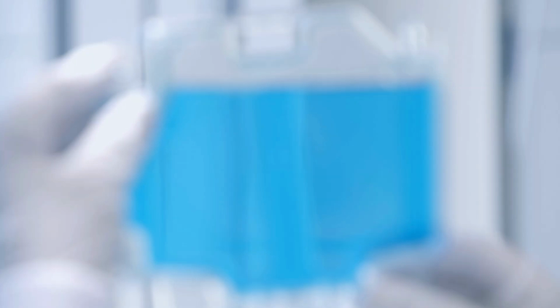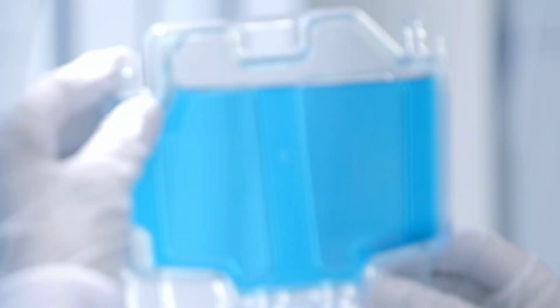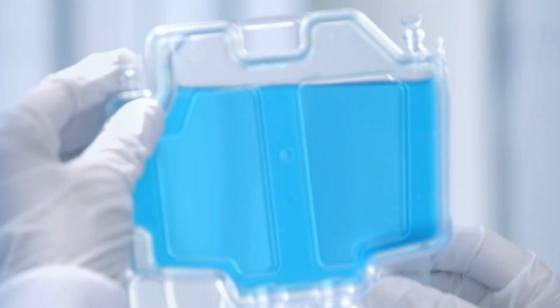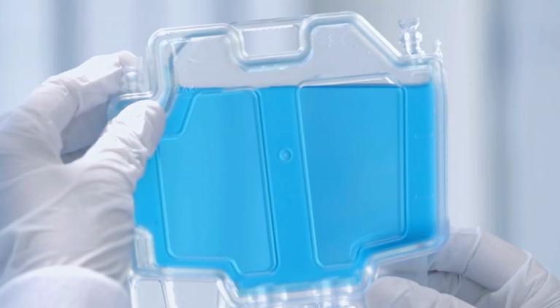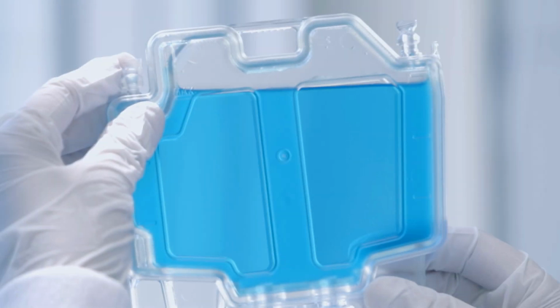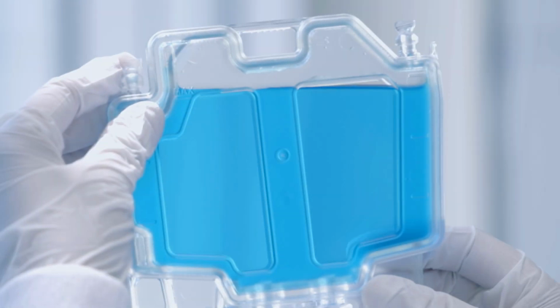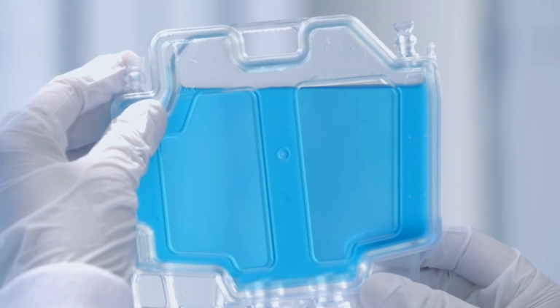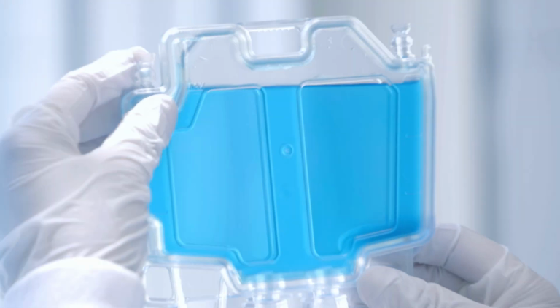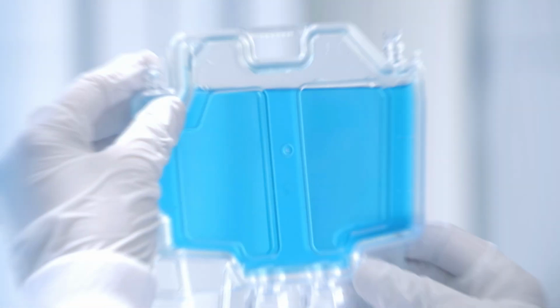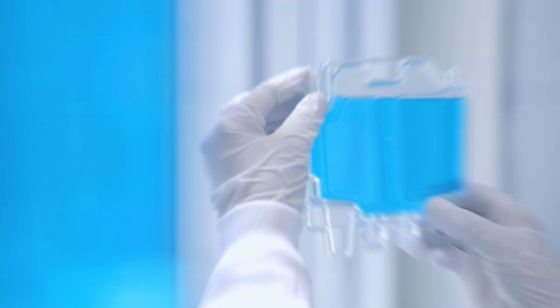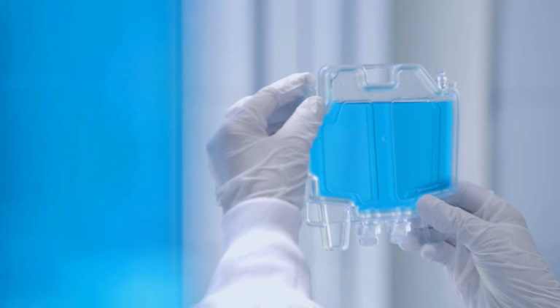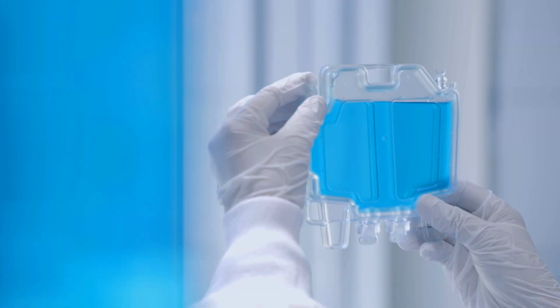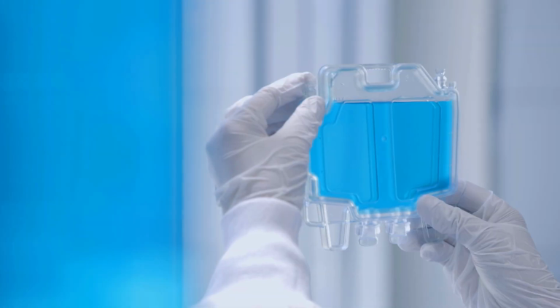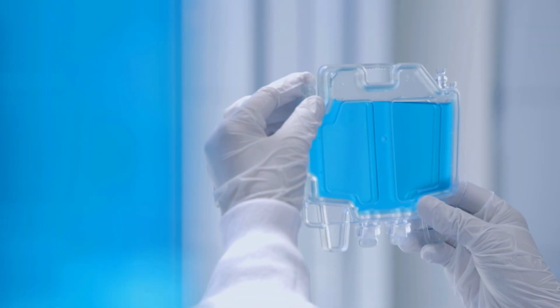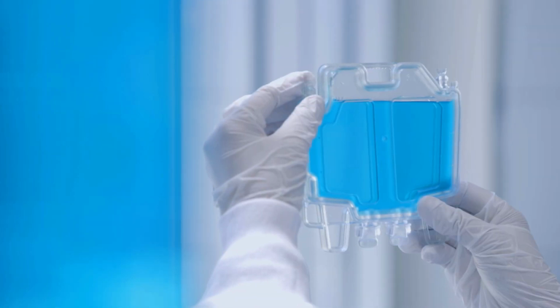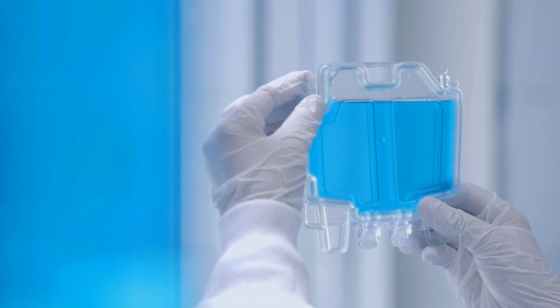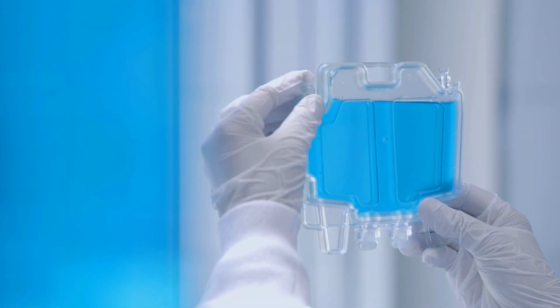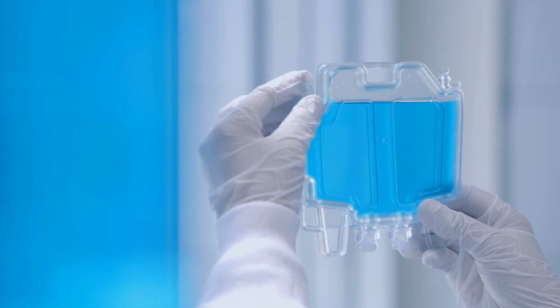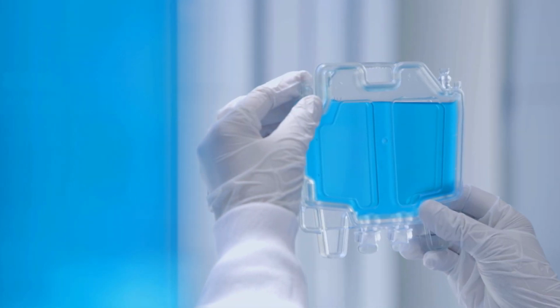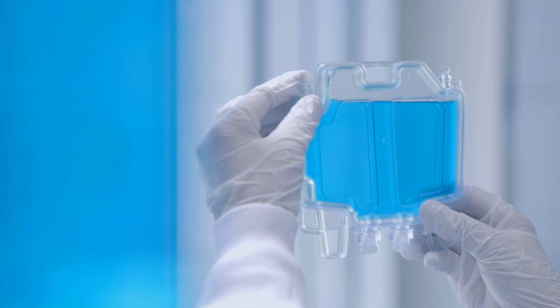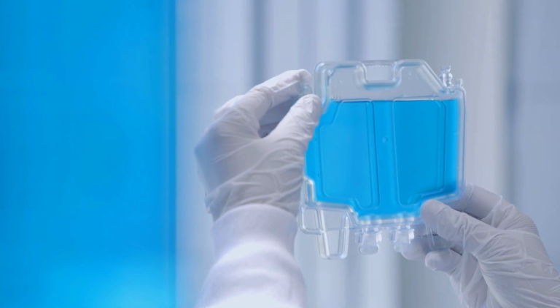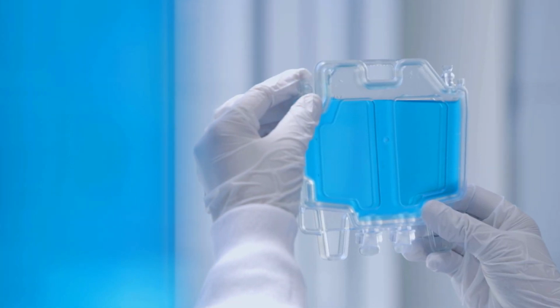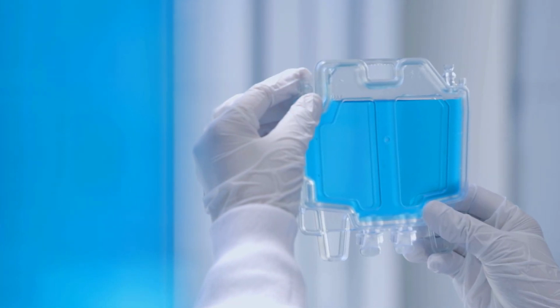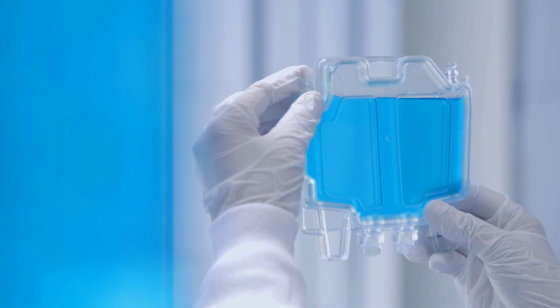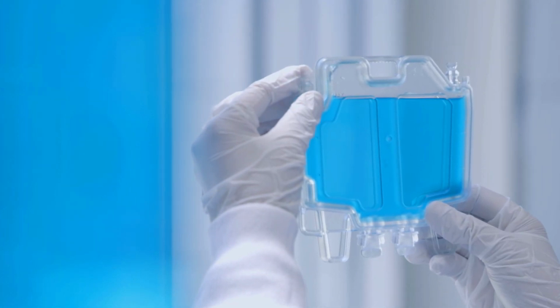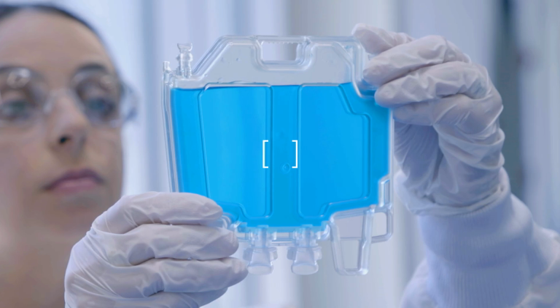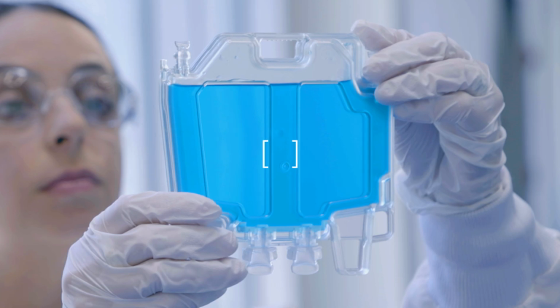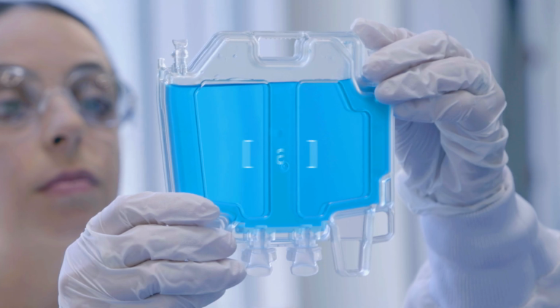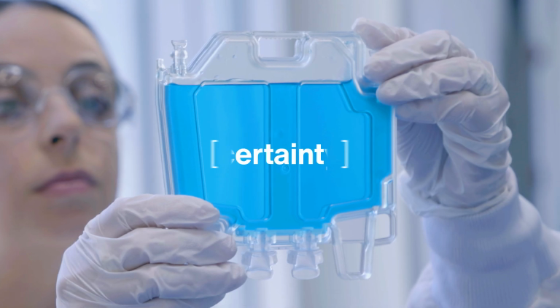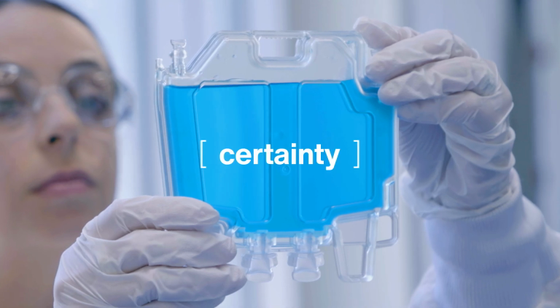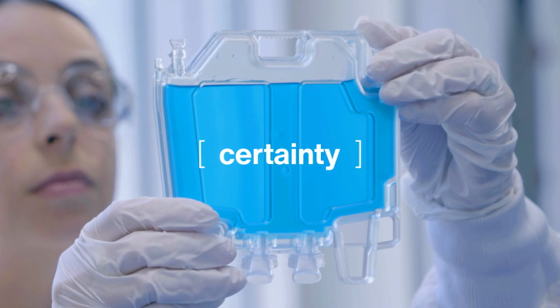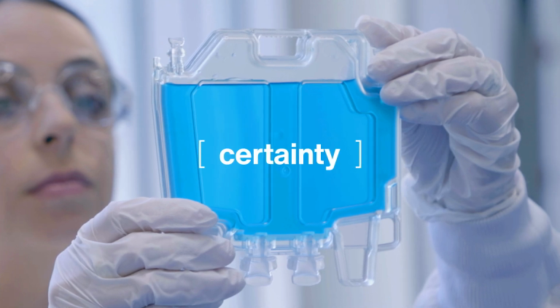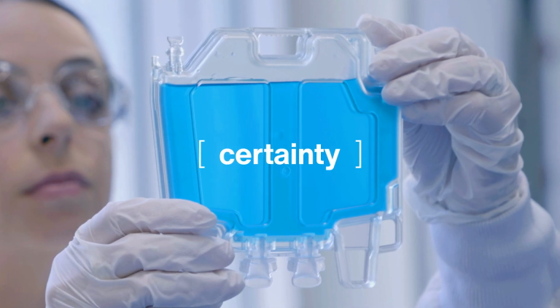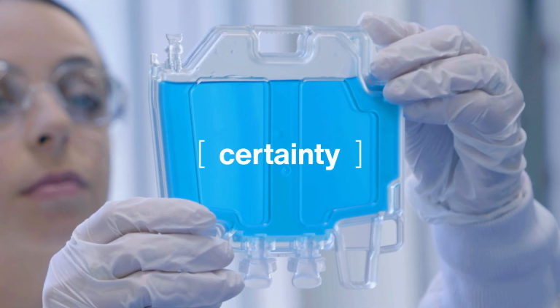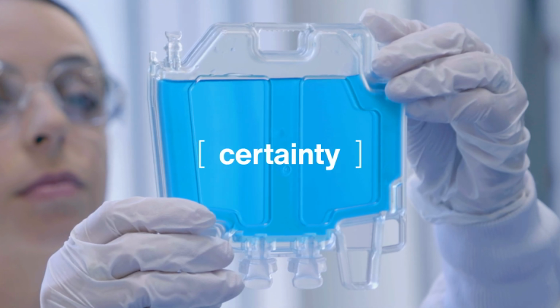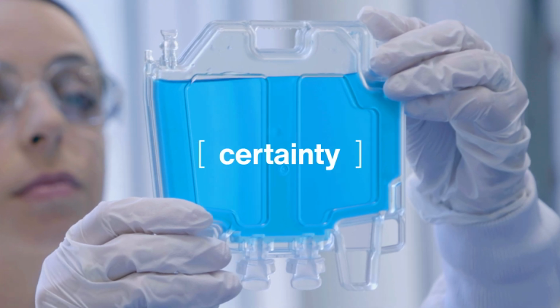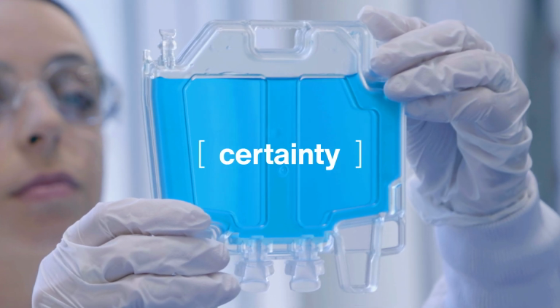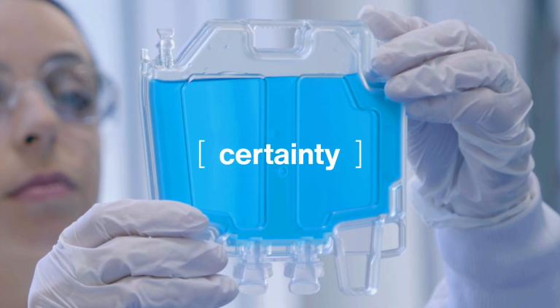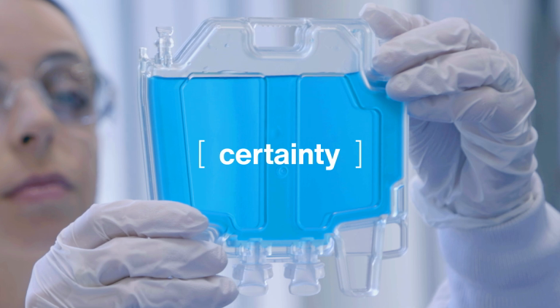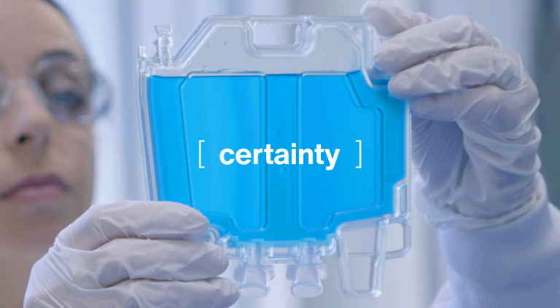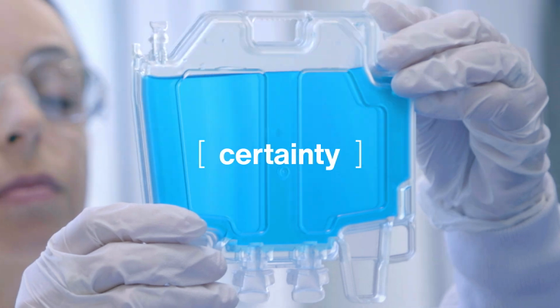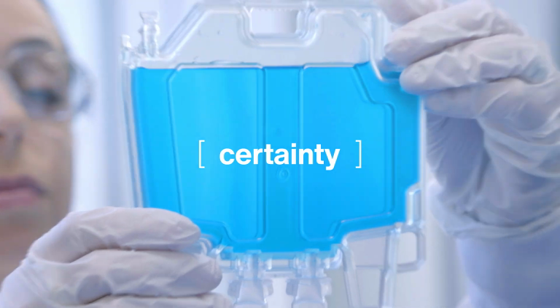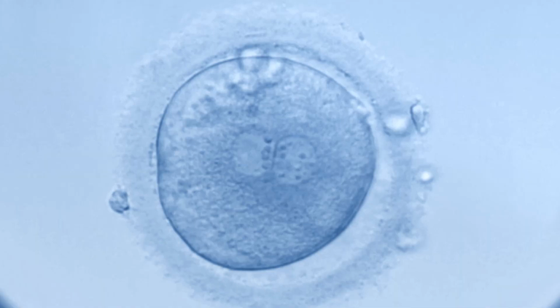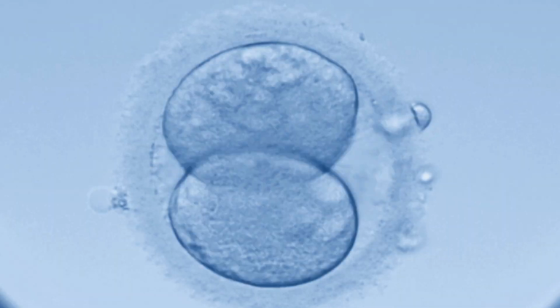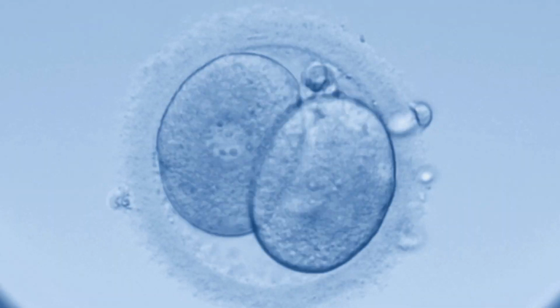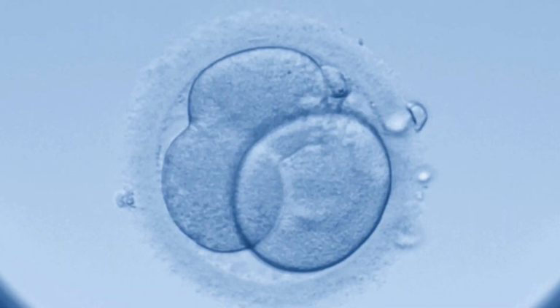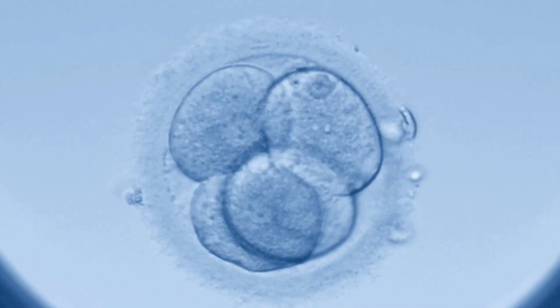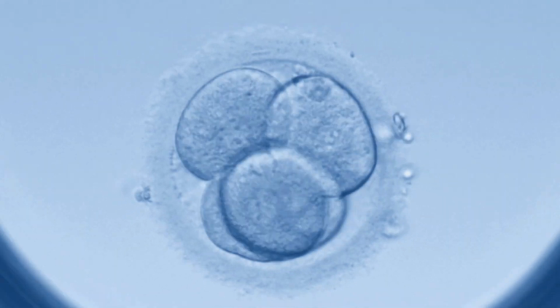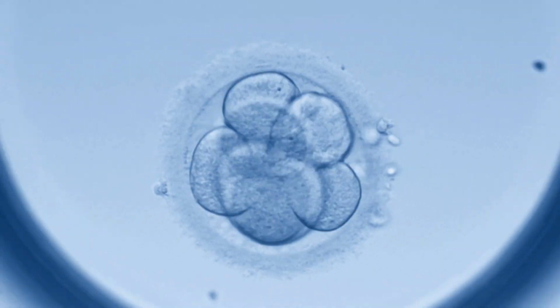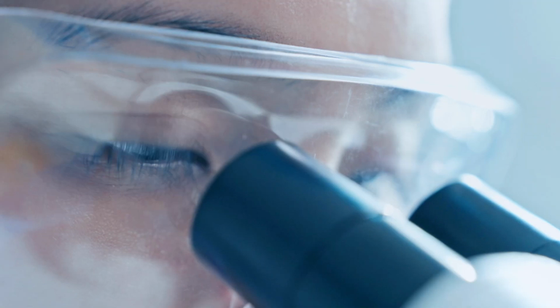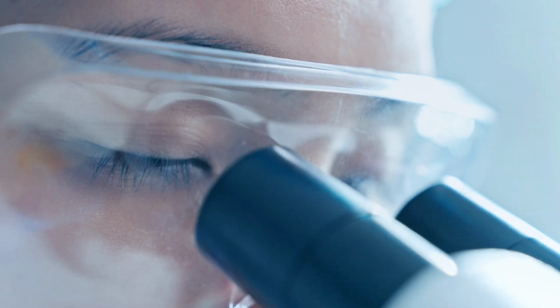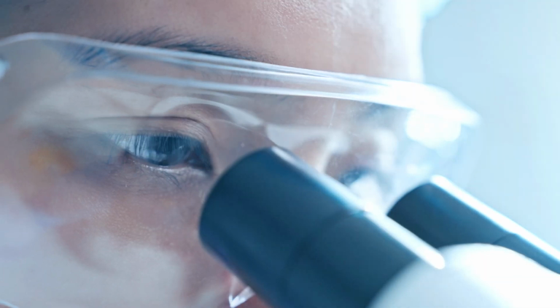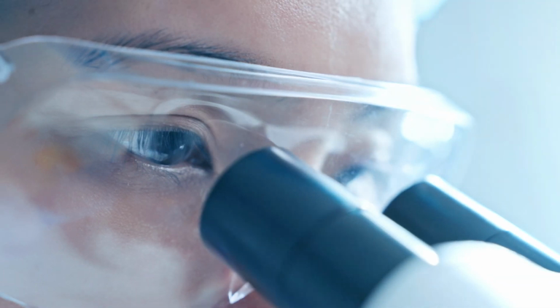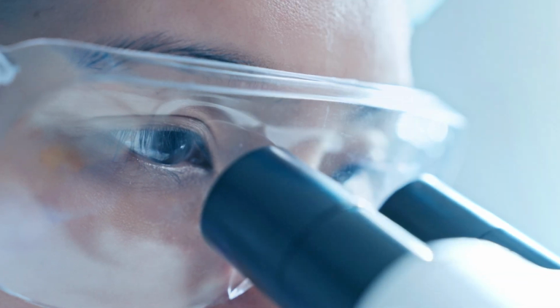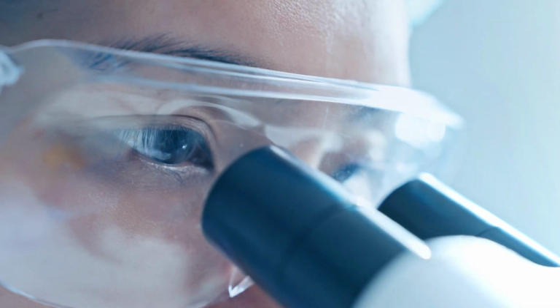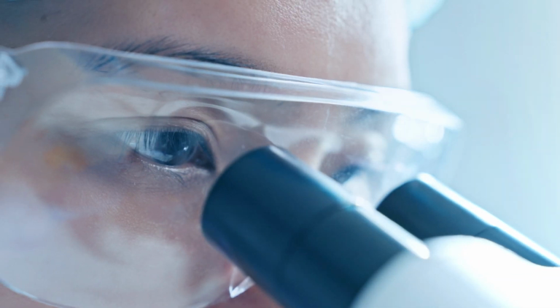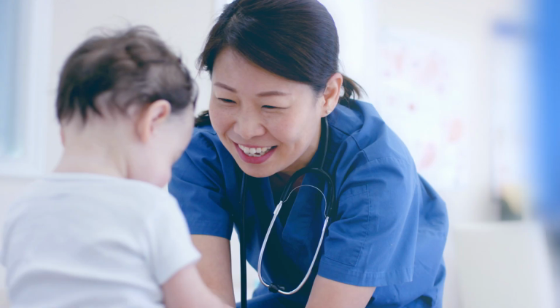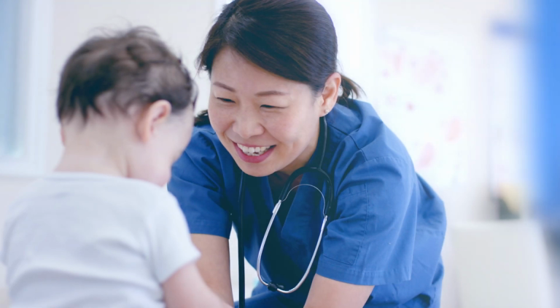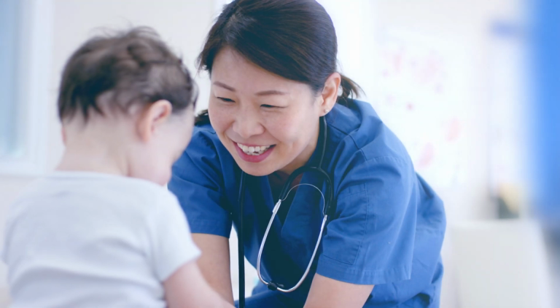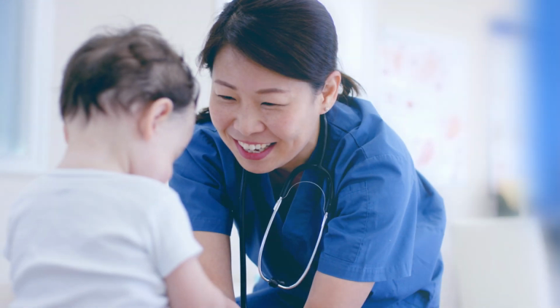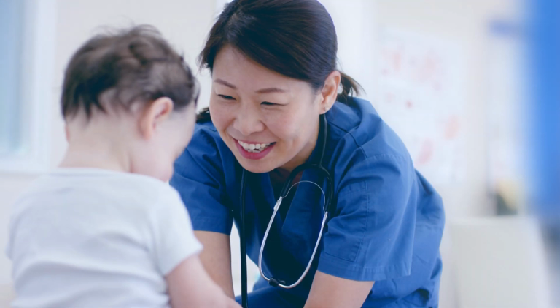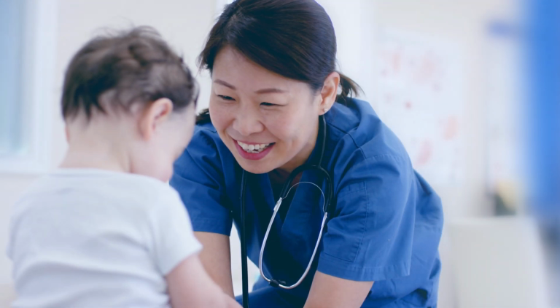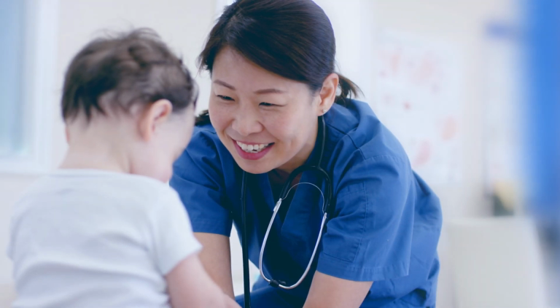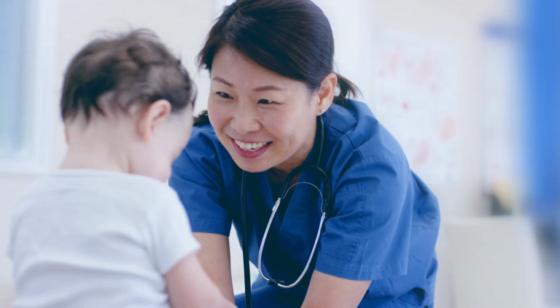With better inspectability for particulates, CryoCase ensures greater certainty in your cell and gene therapy processes.